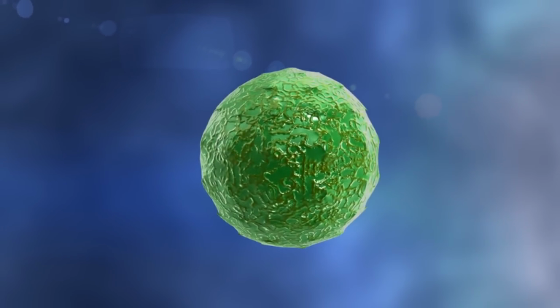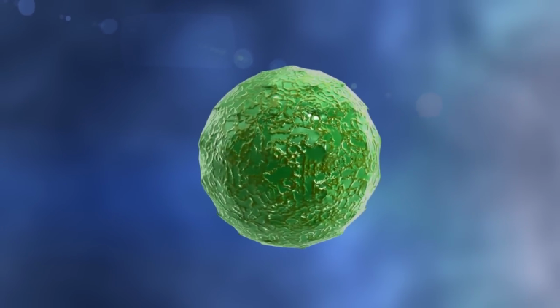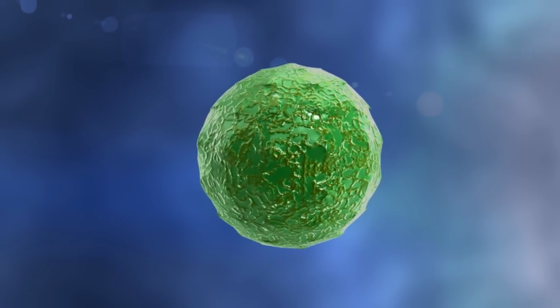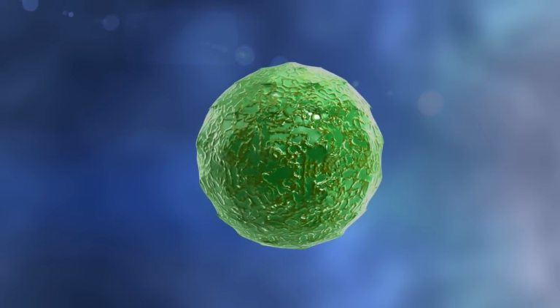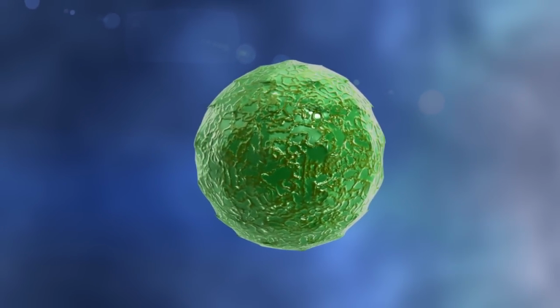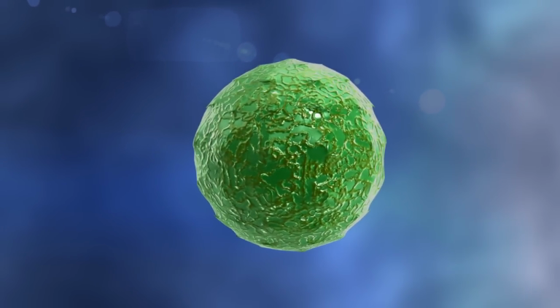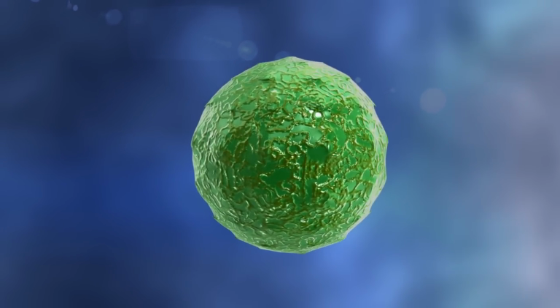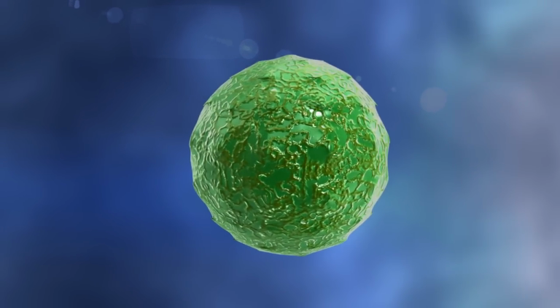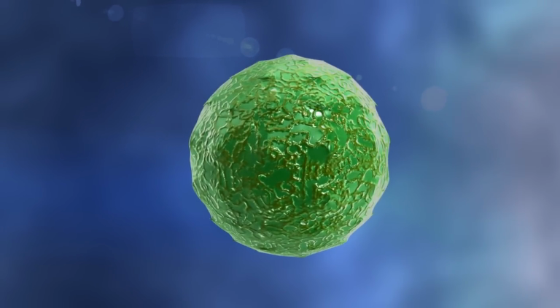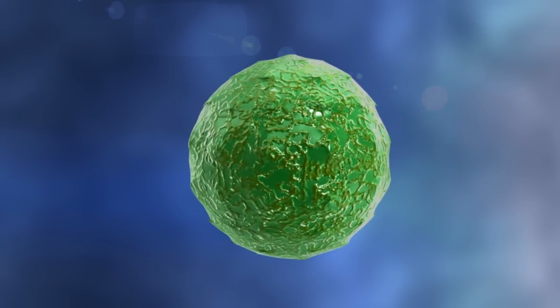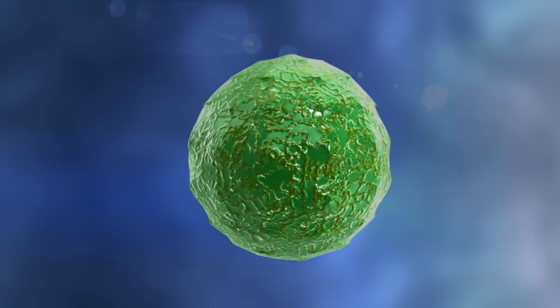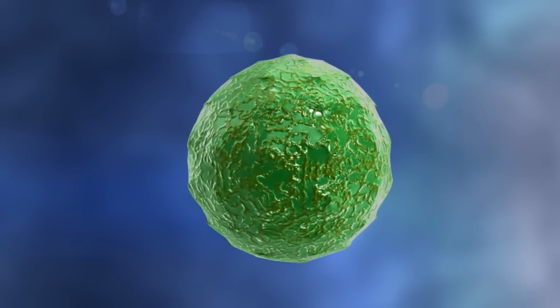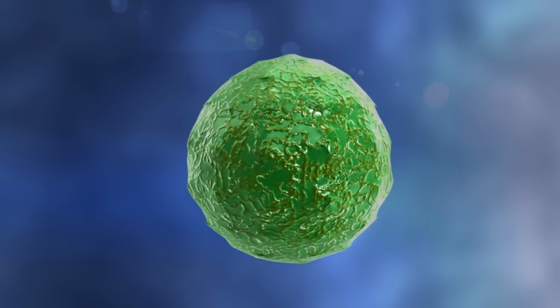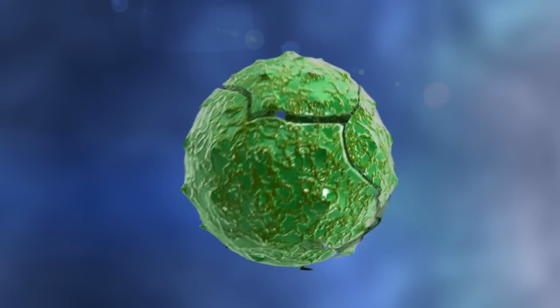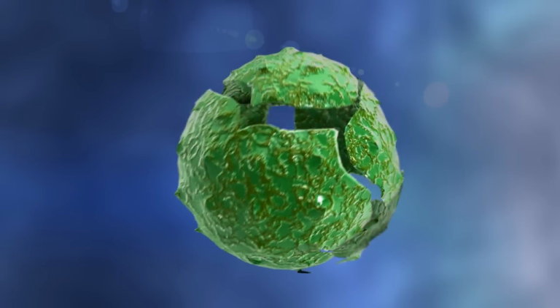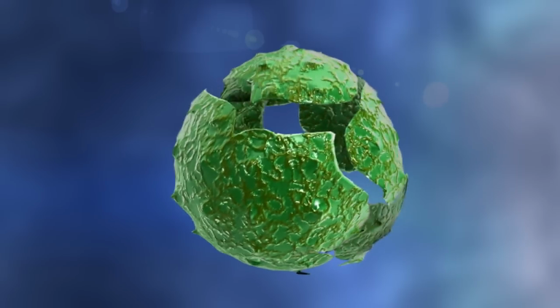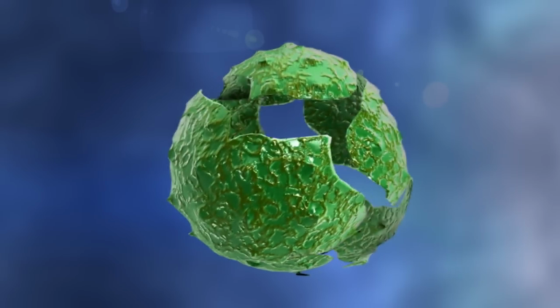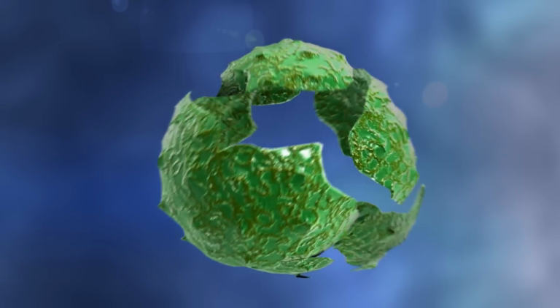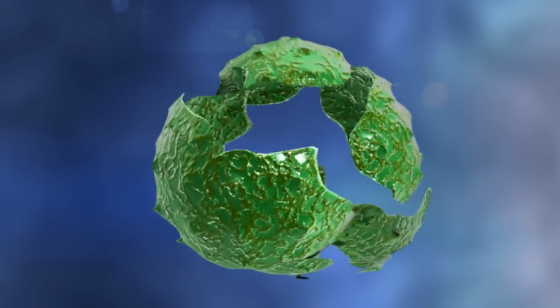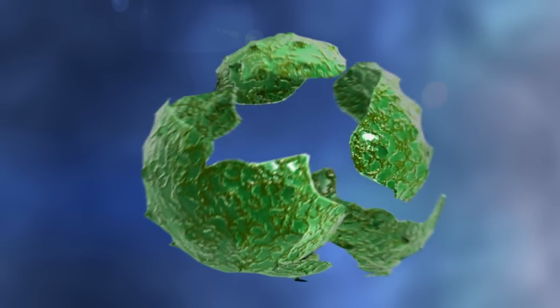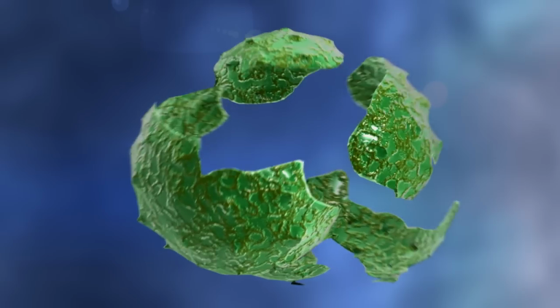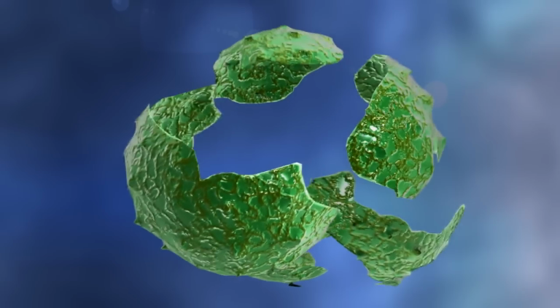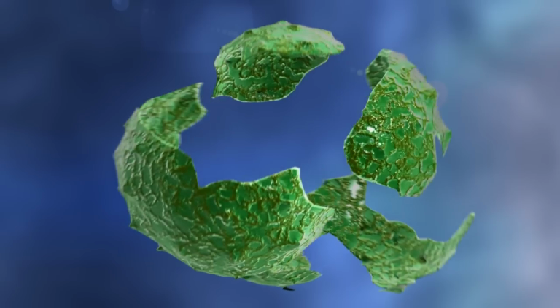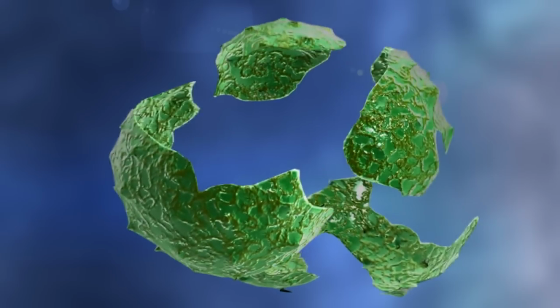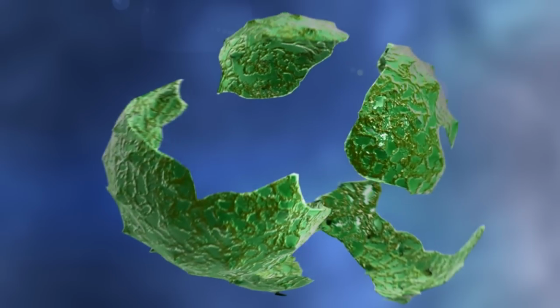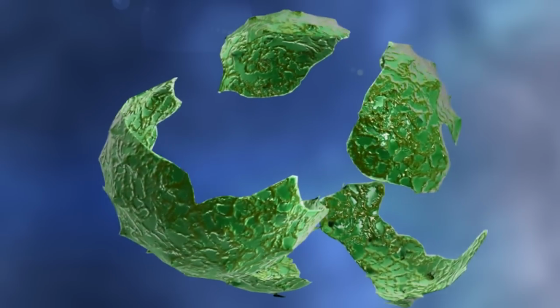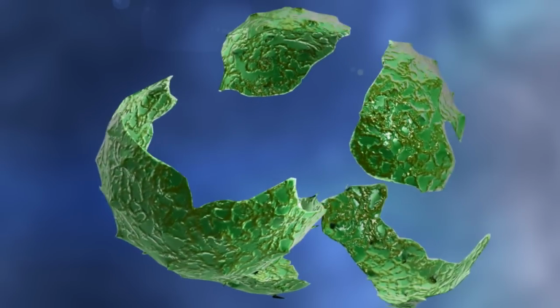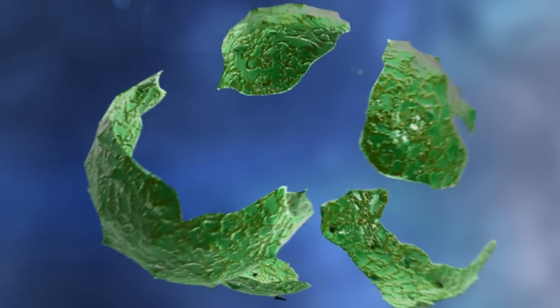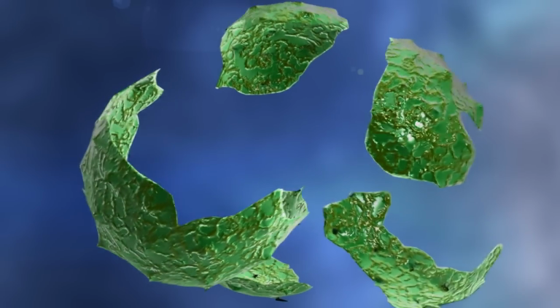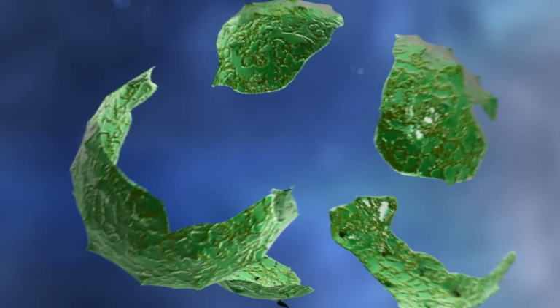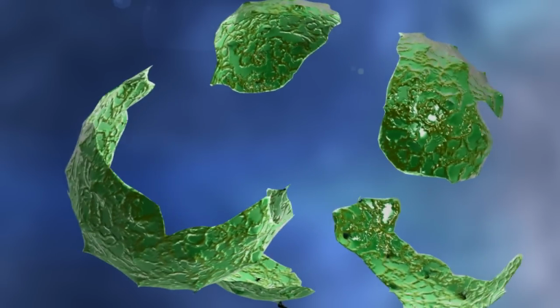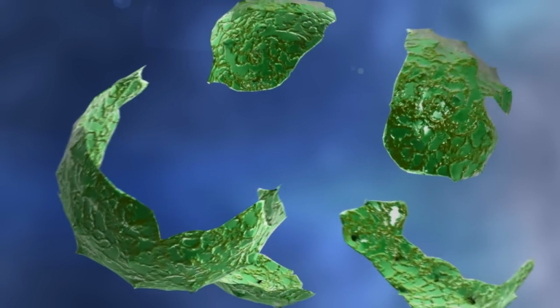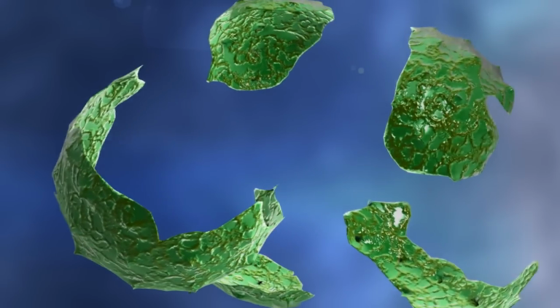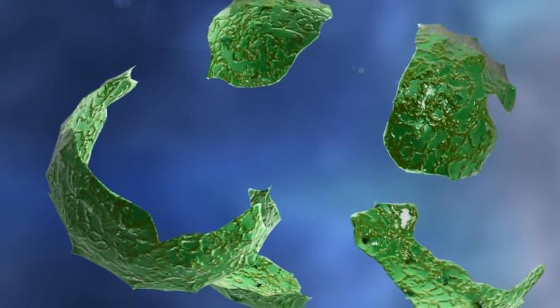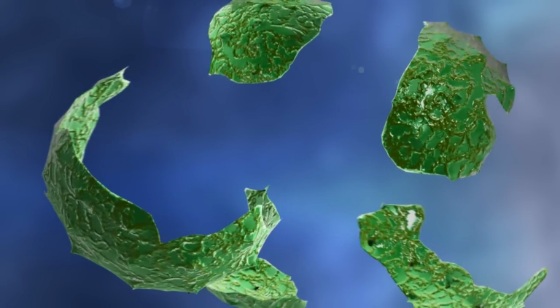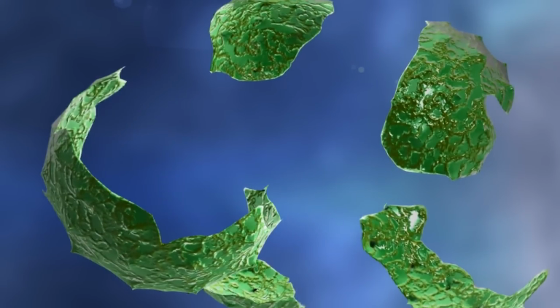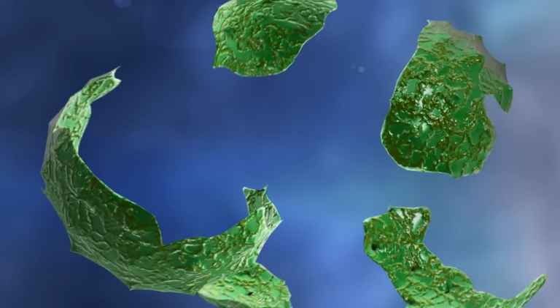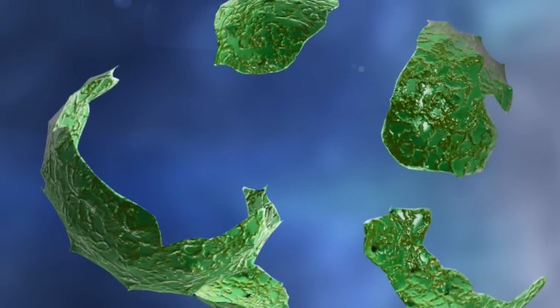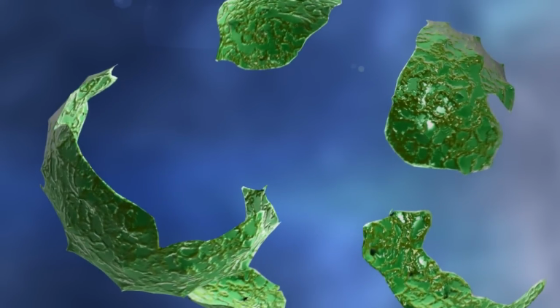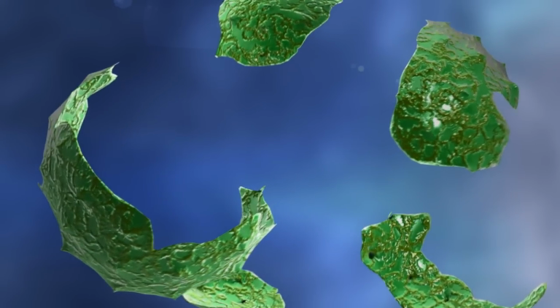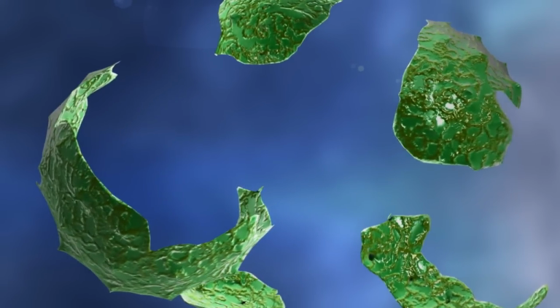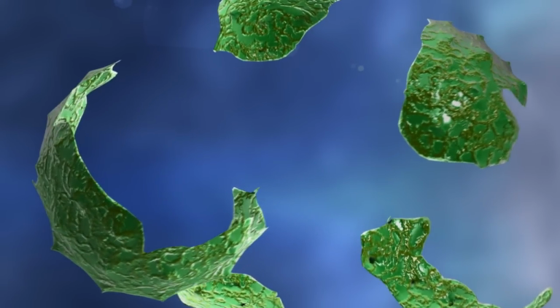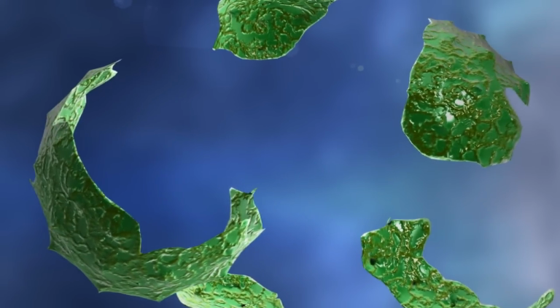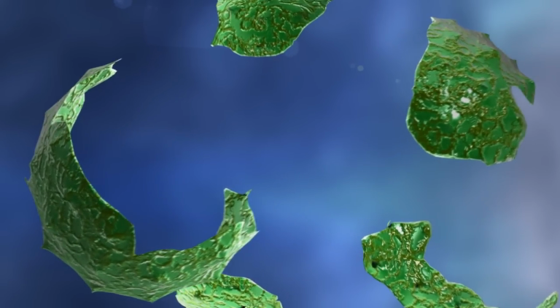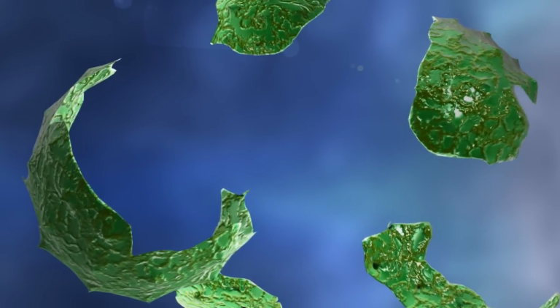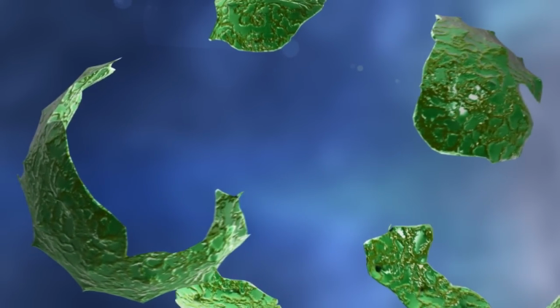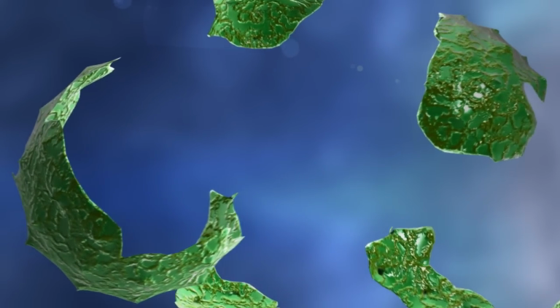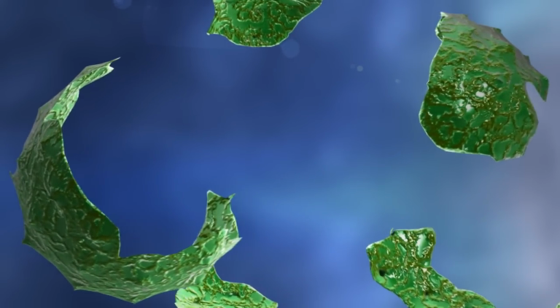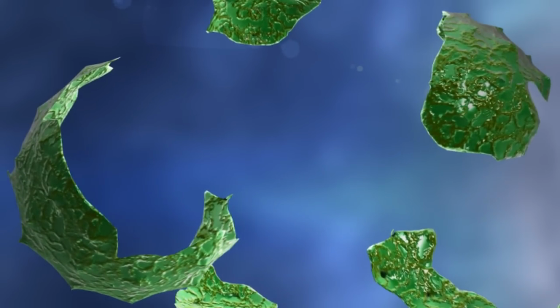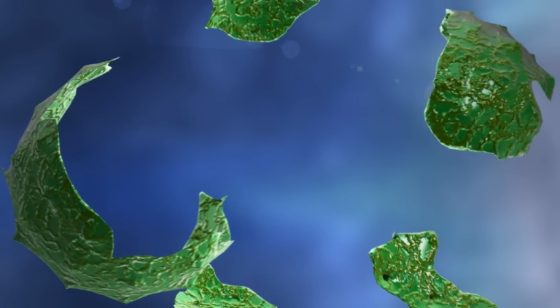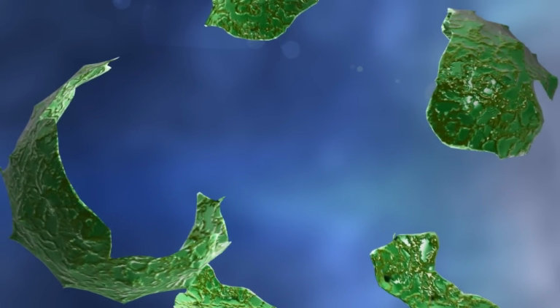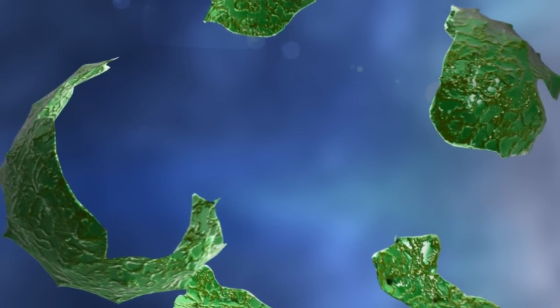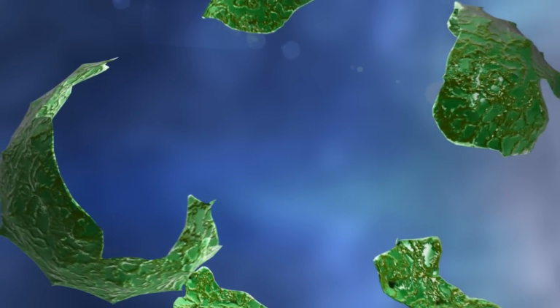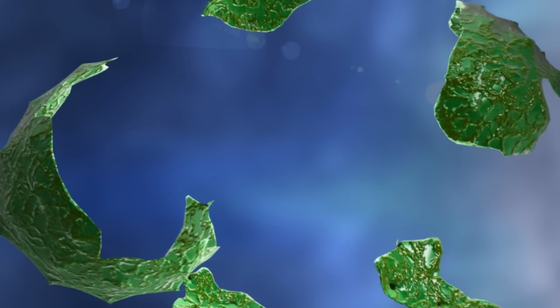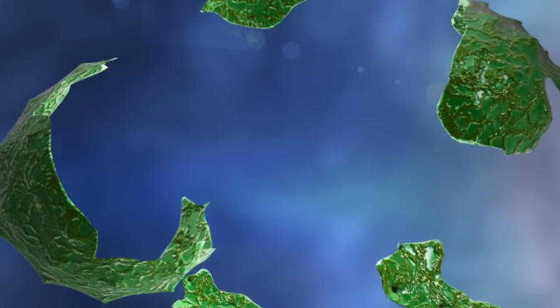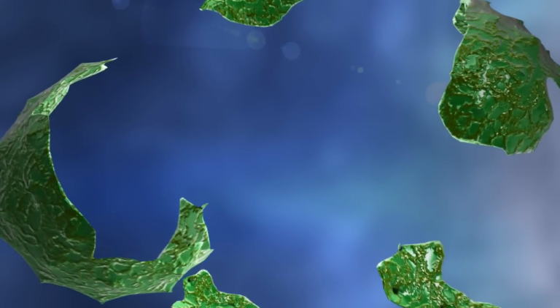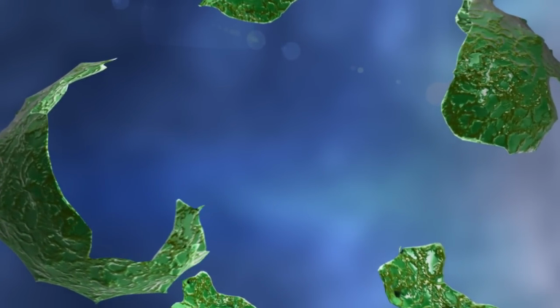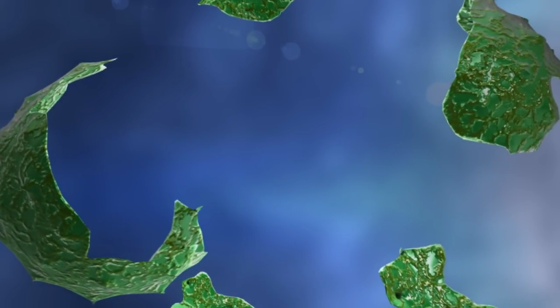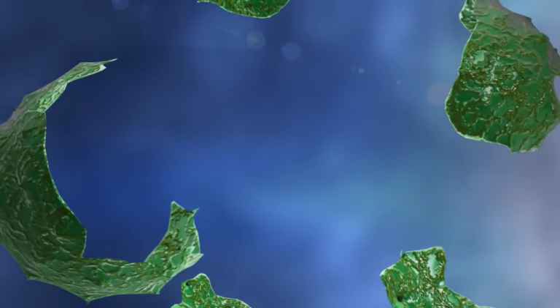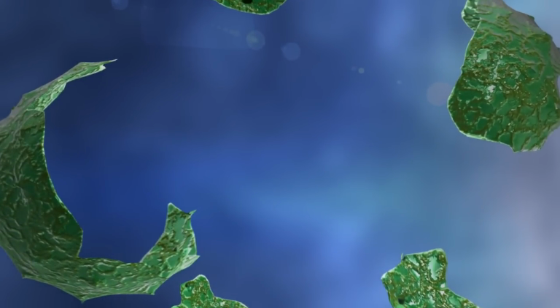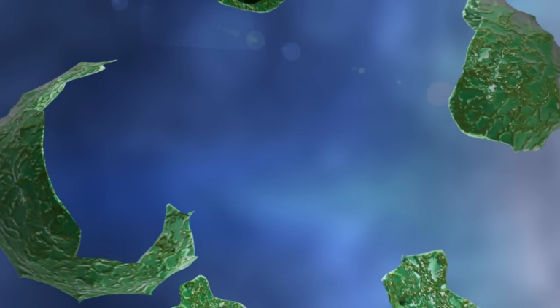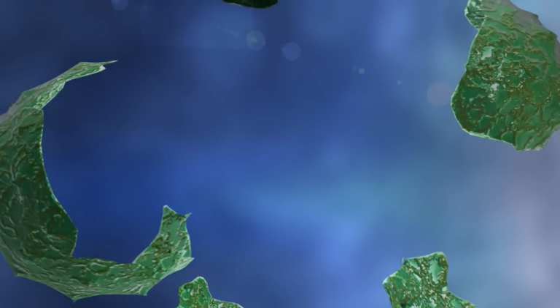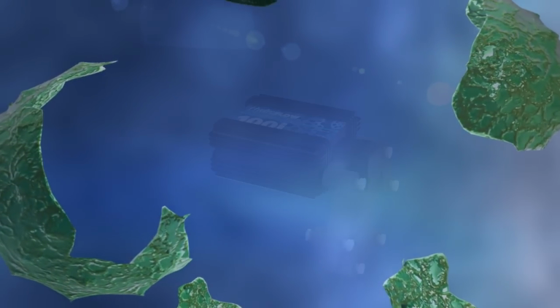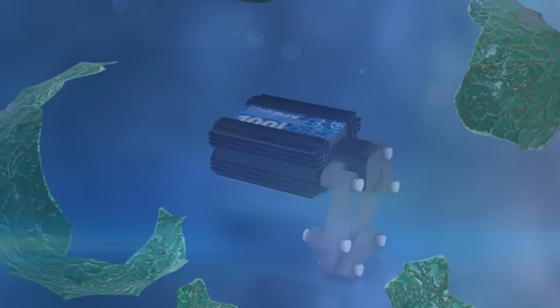In addition, the eradication of pathogens is believed to occur due to cell wall degeneration caused by the electrical signal.